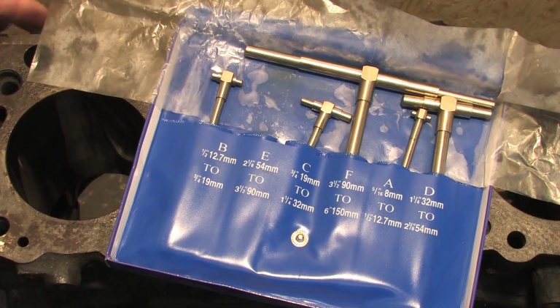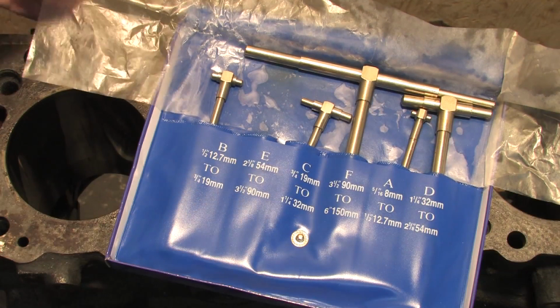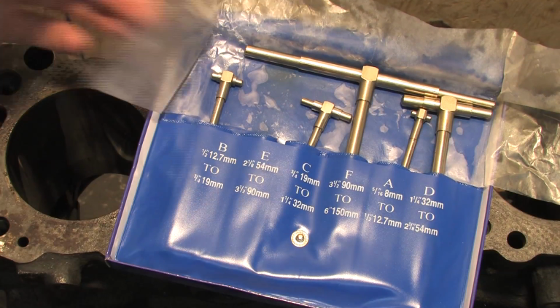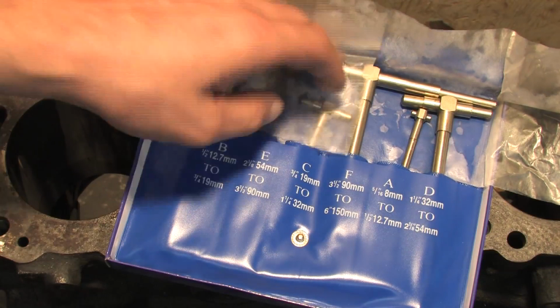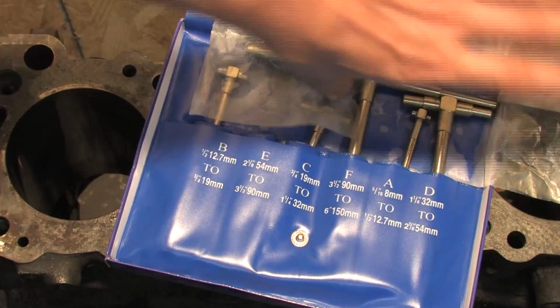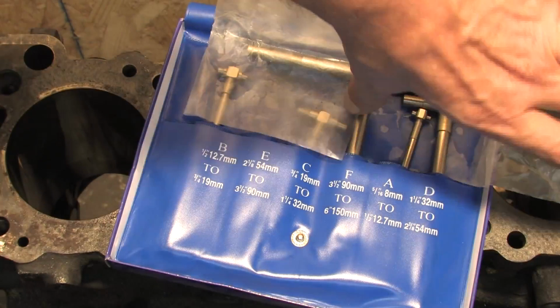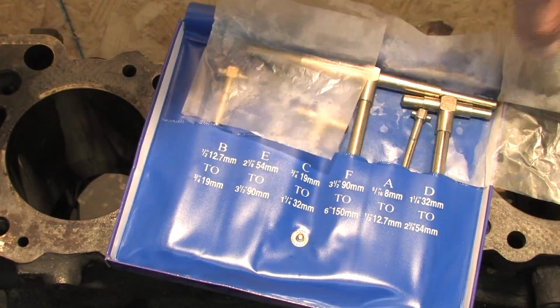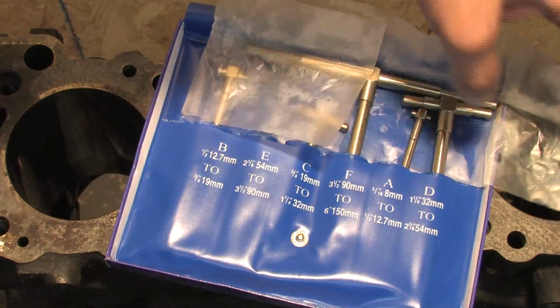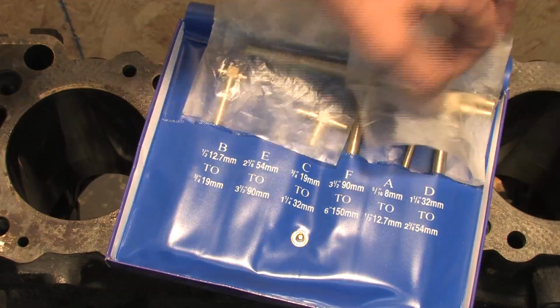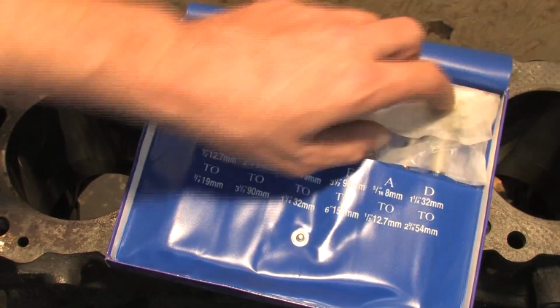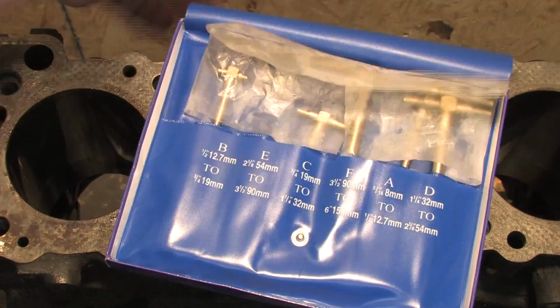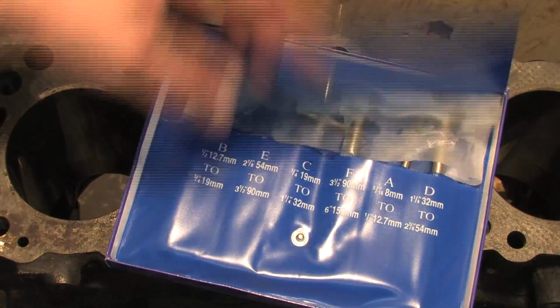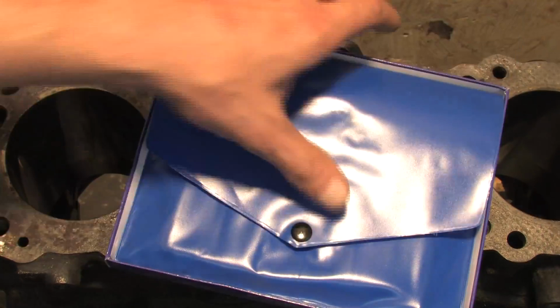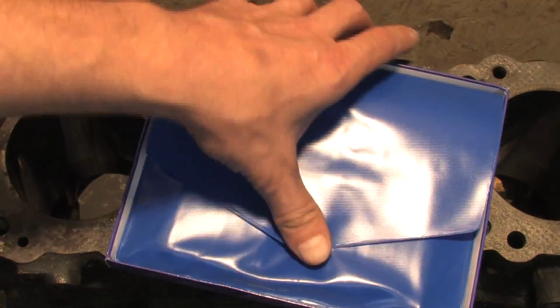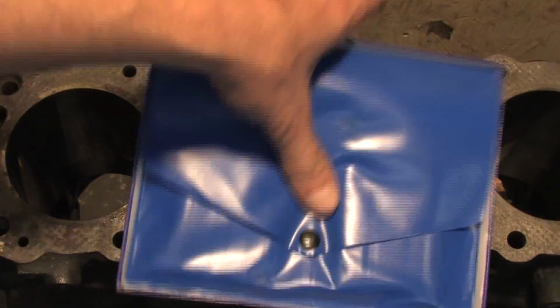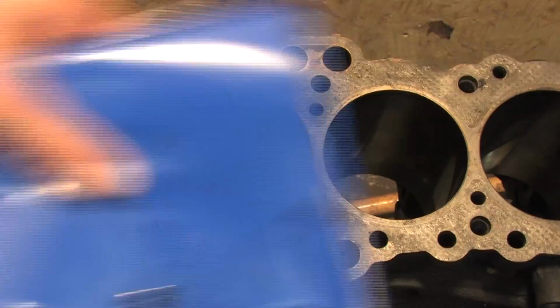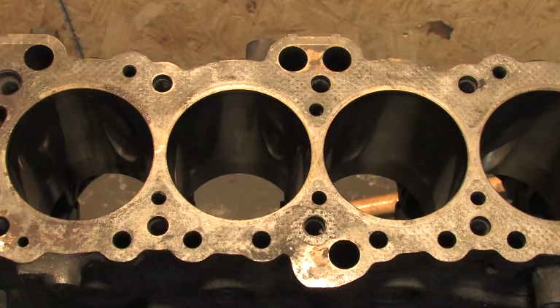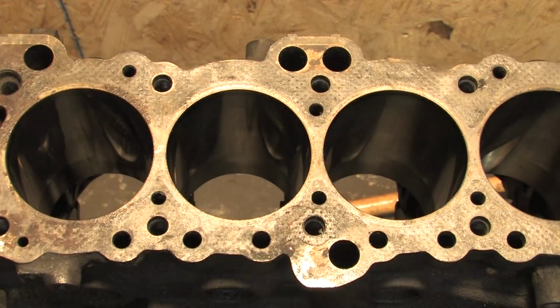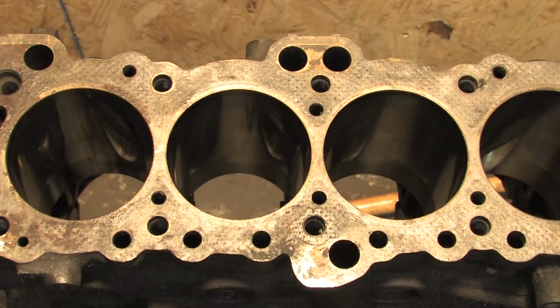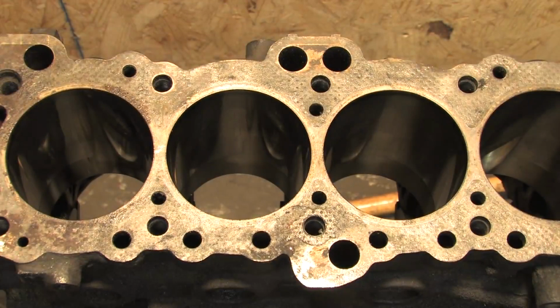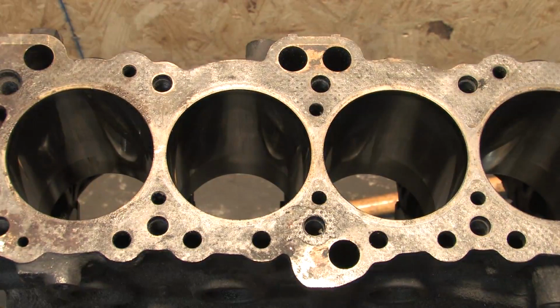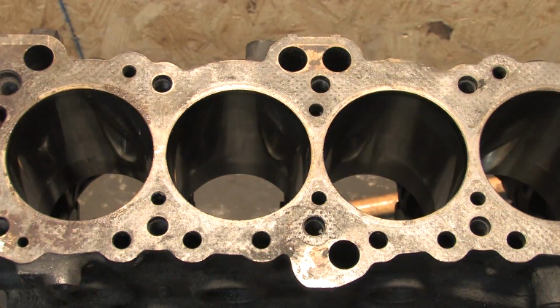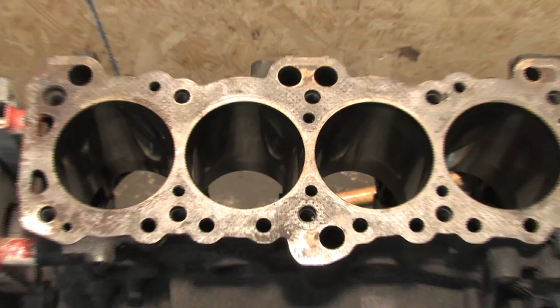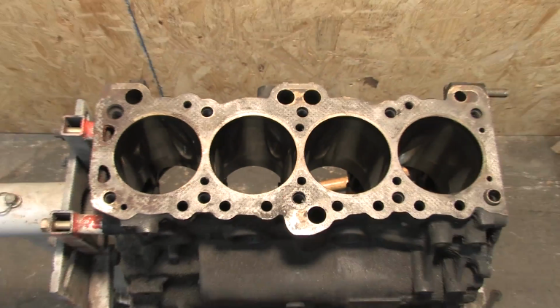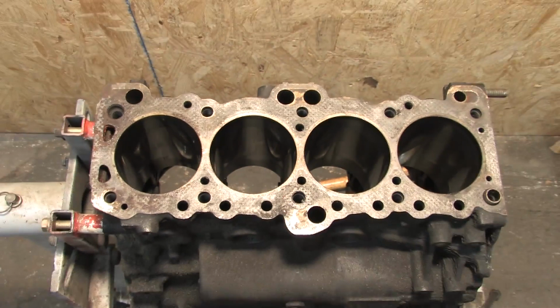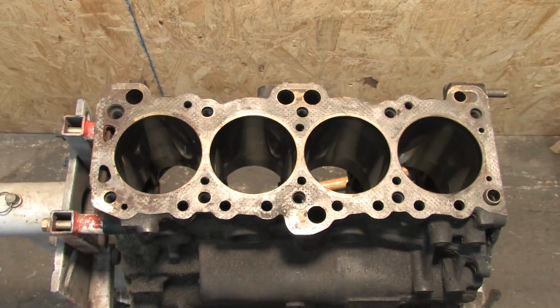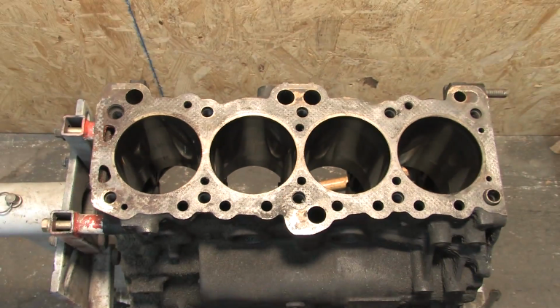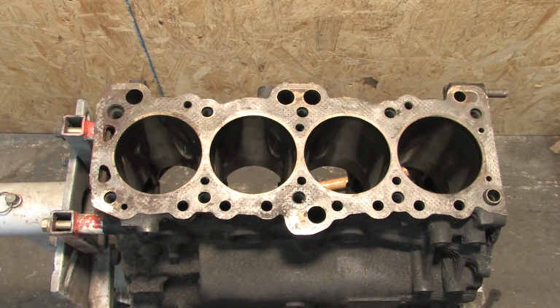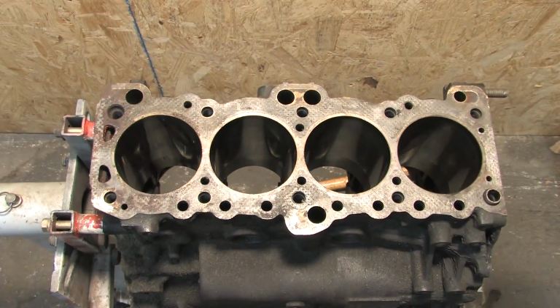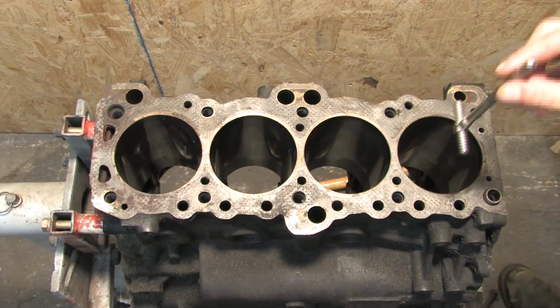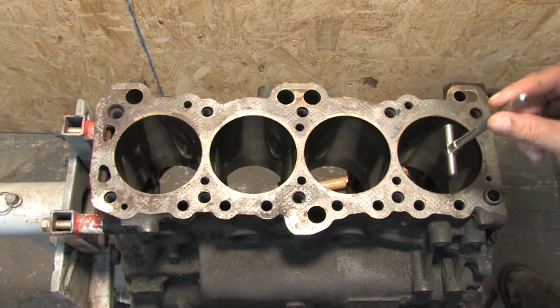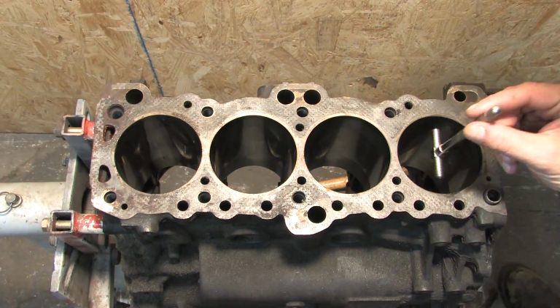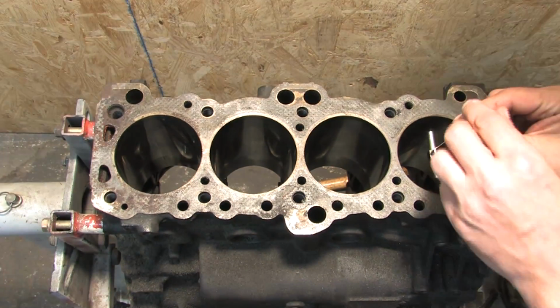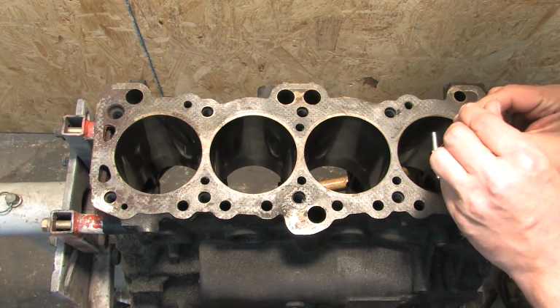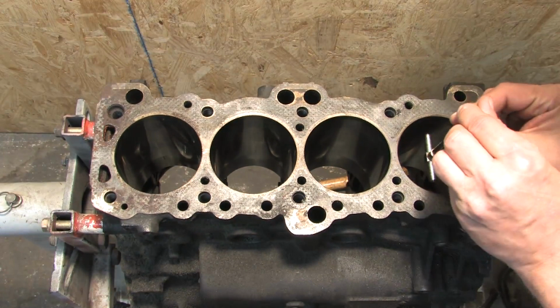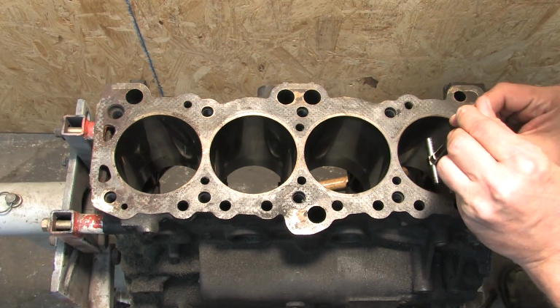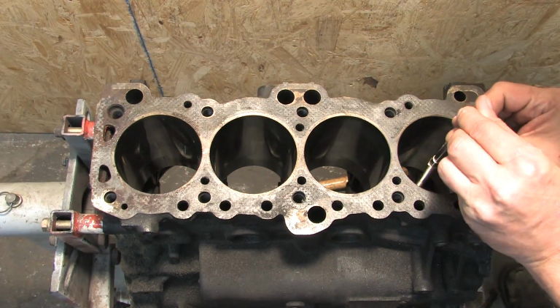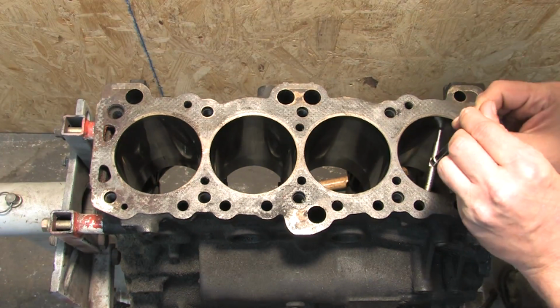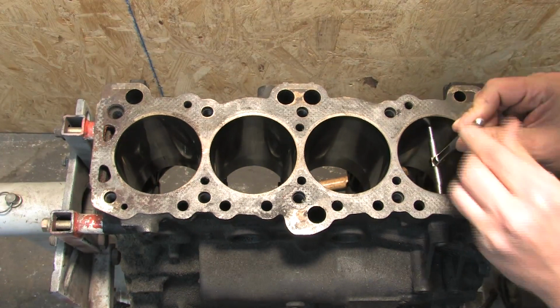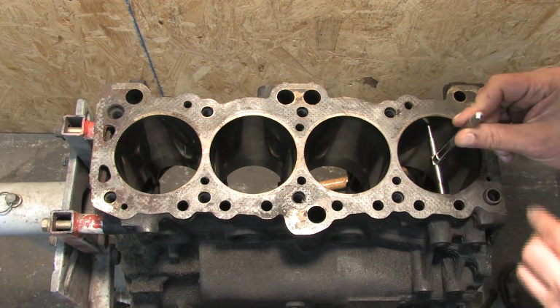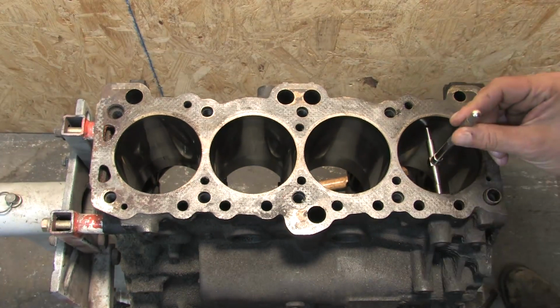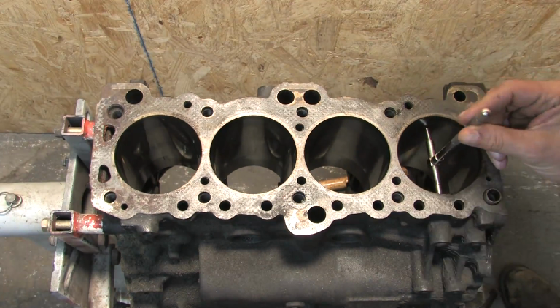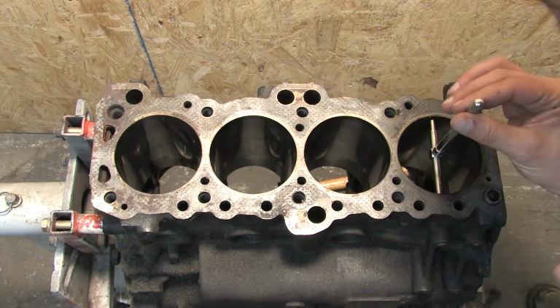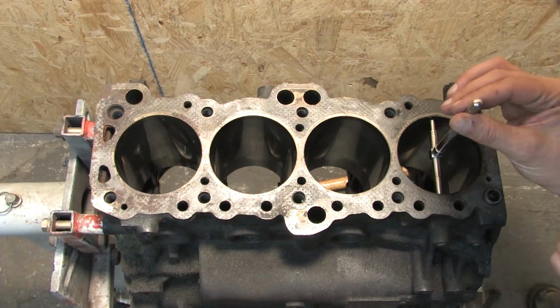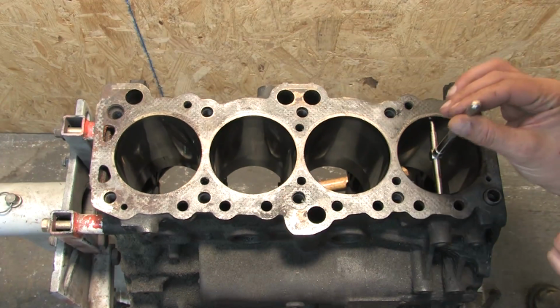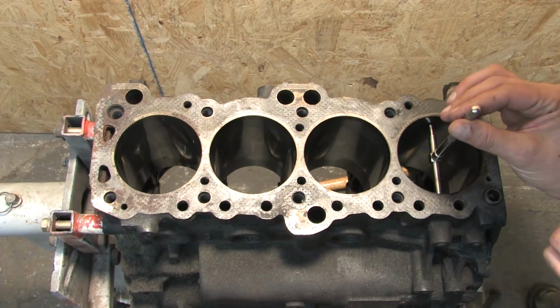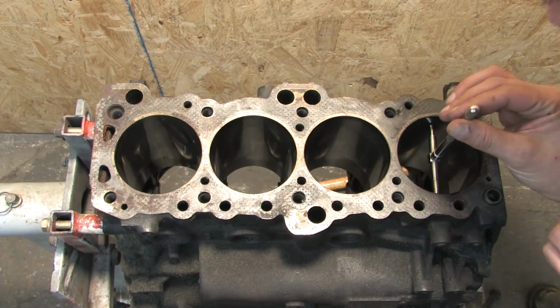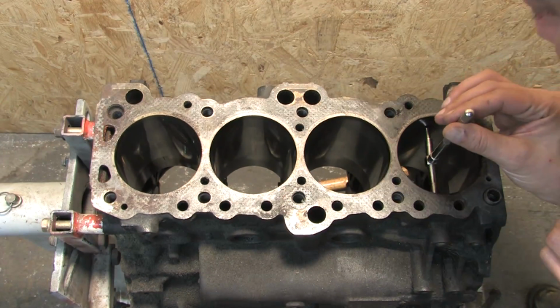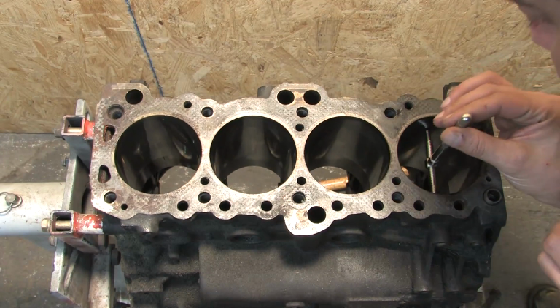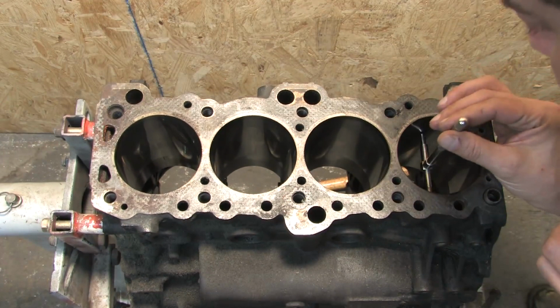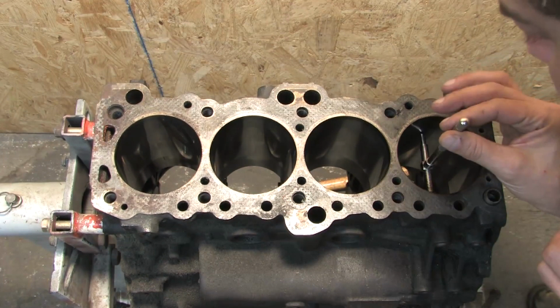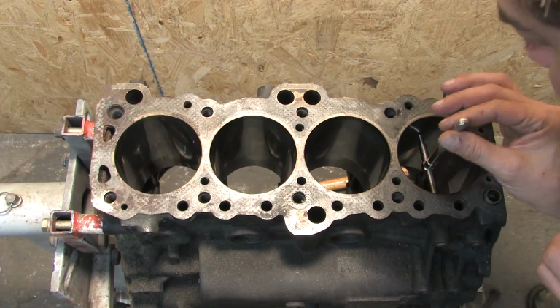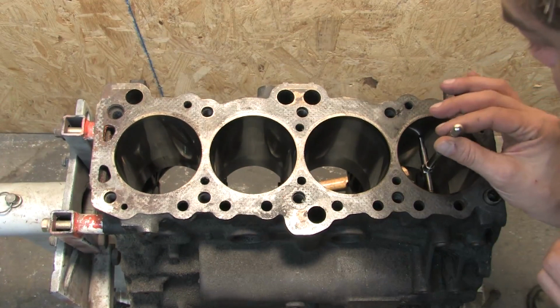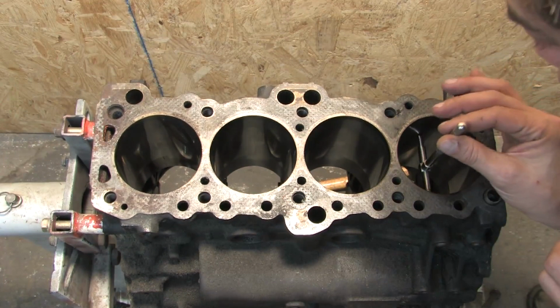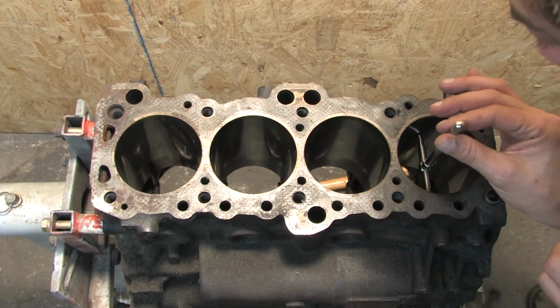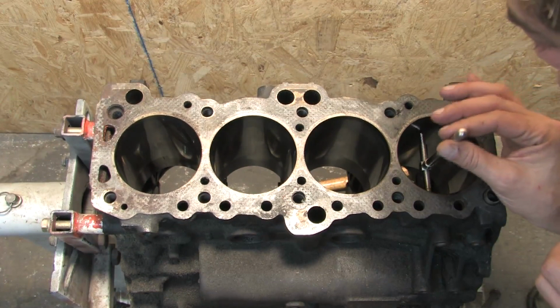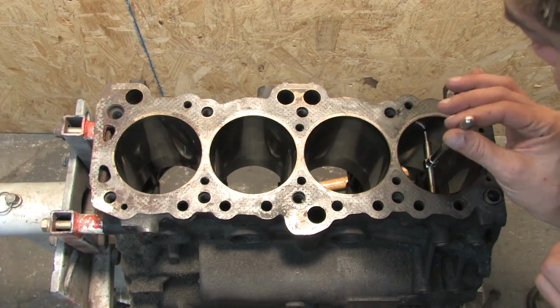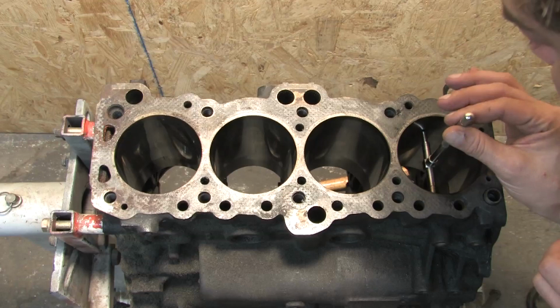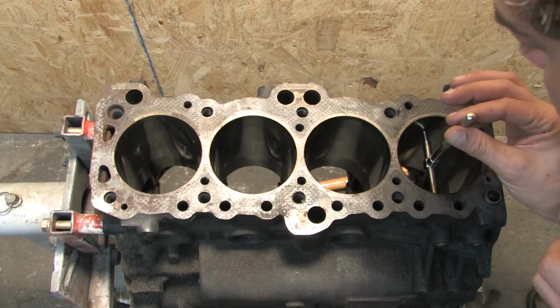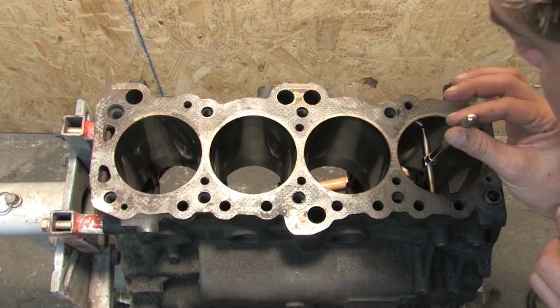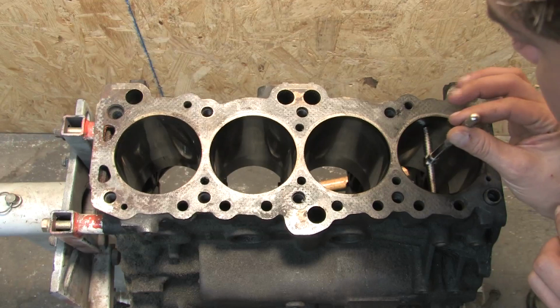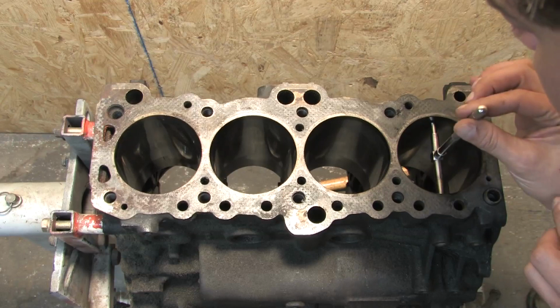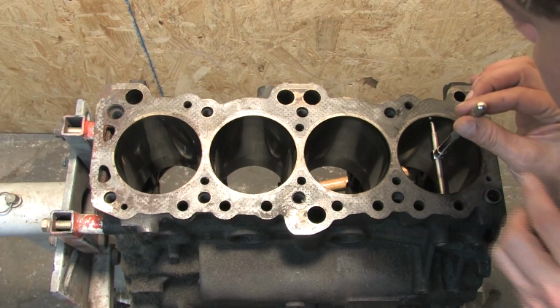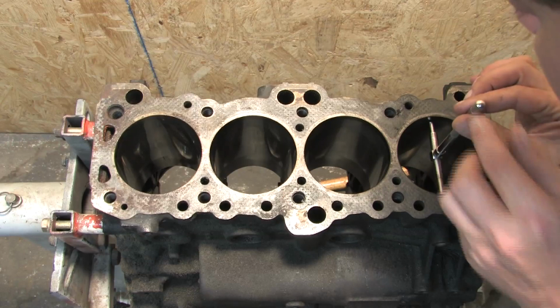It's very easy to make a mistake — it takes practice. I'm starting at the top, about three-eighths of an inch into the bore, measuring just below the ring lands.